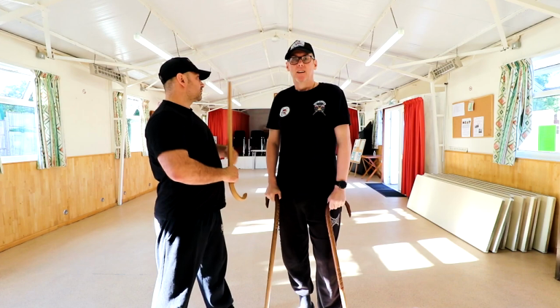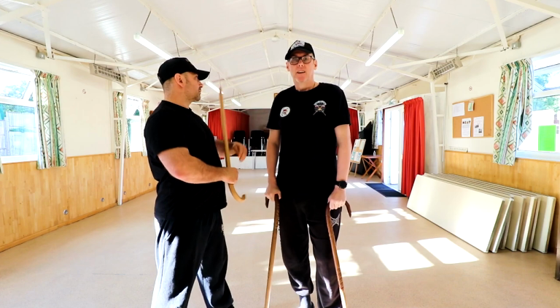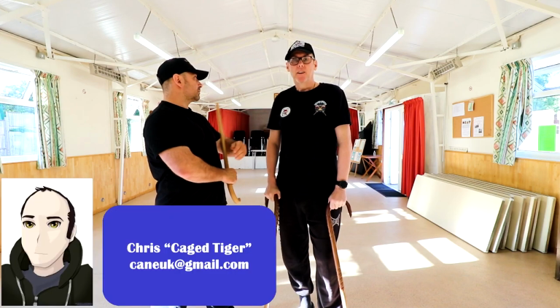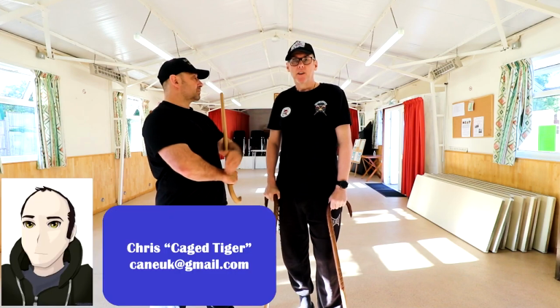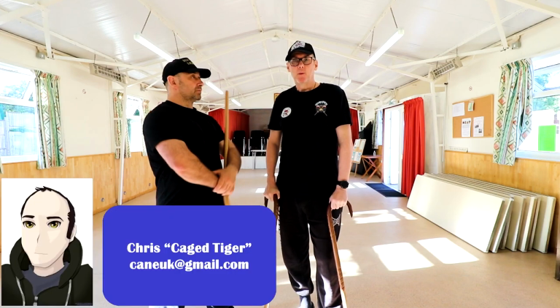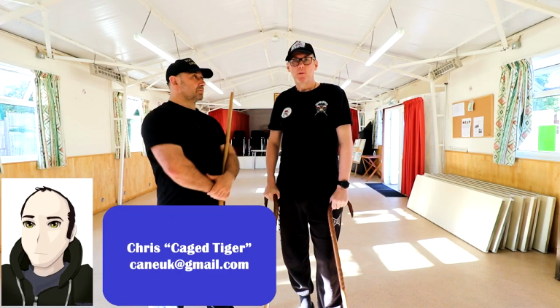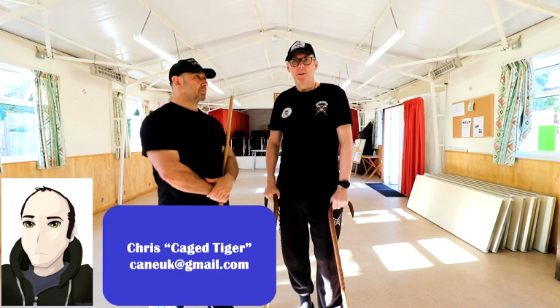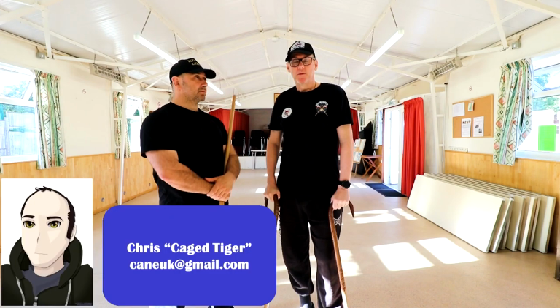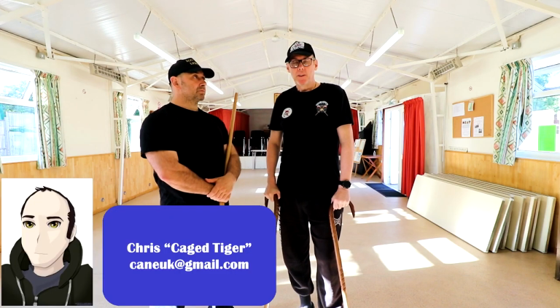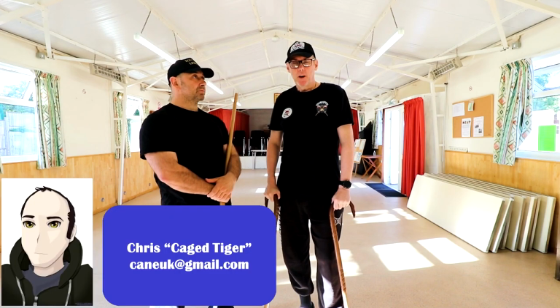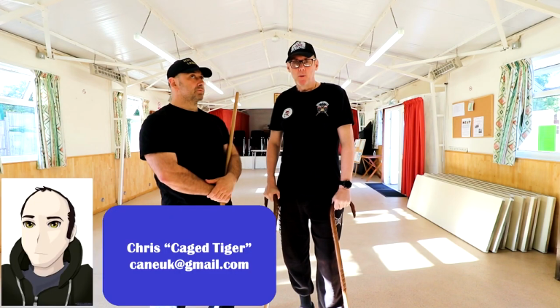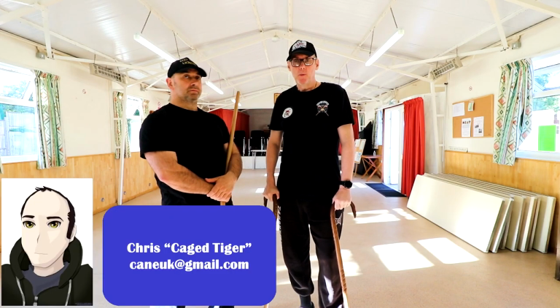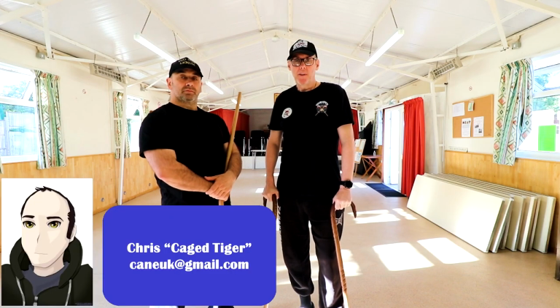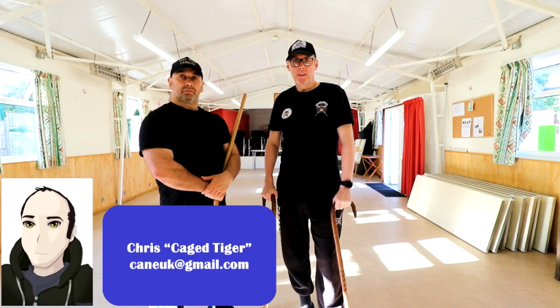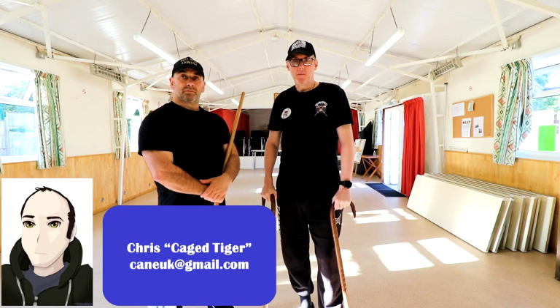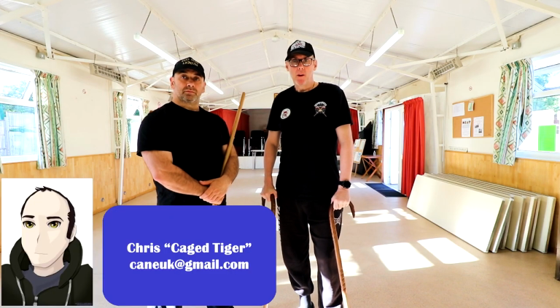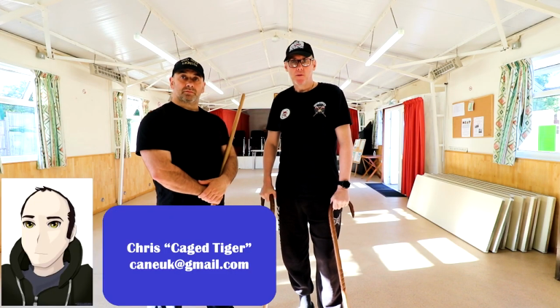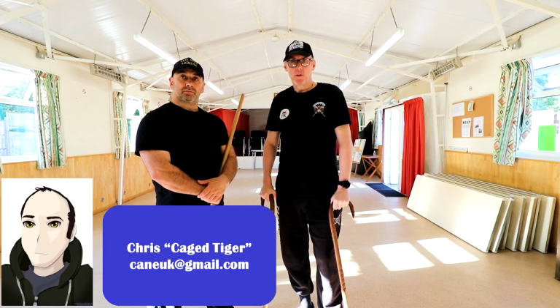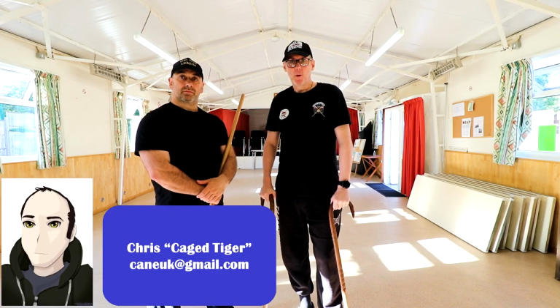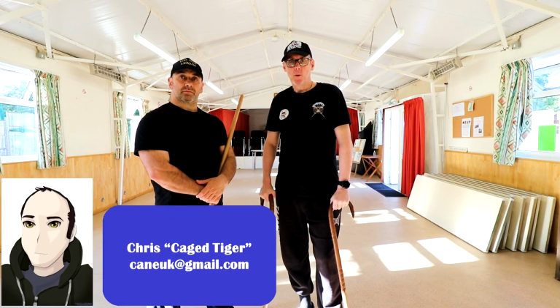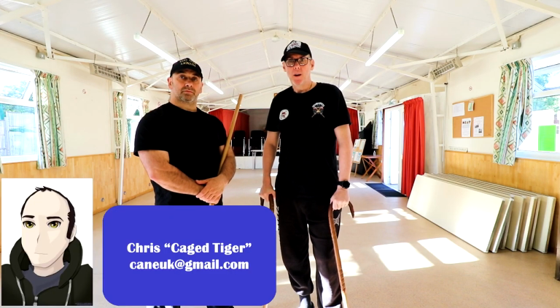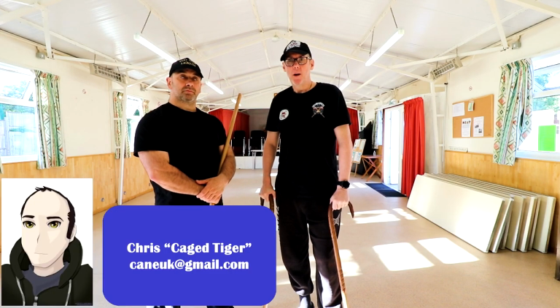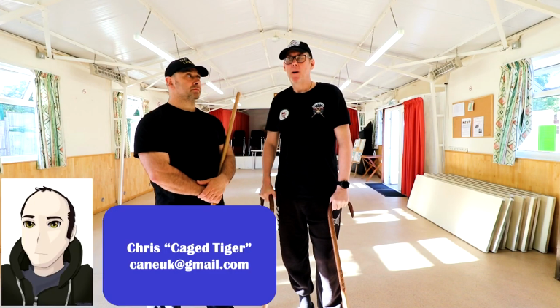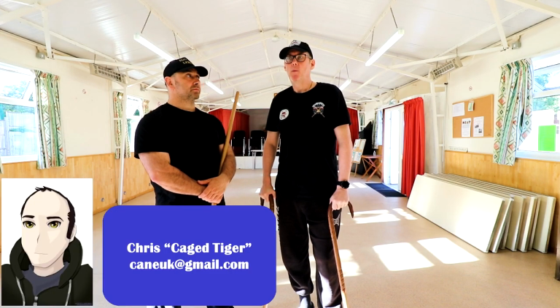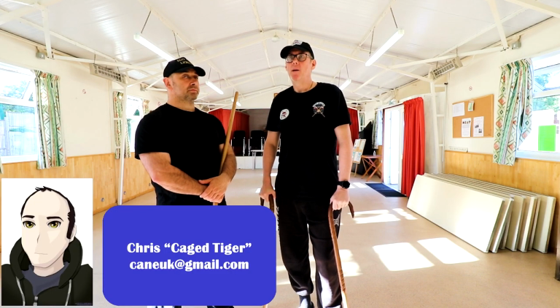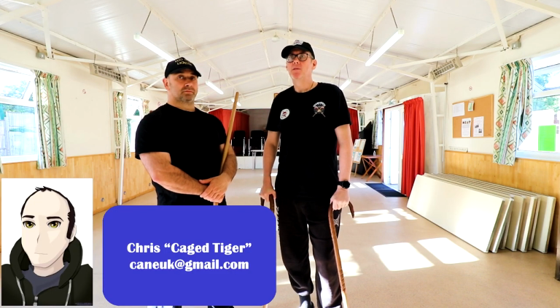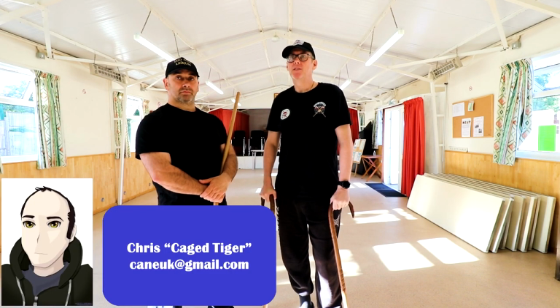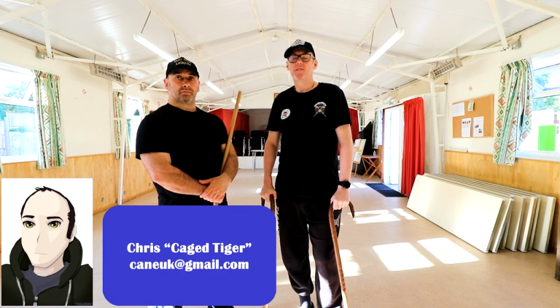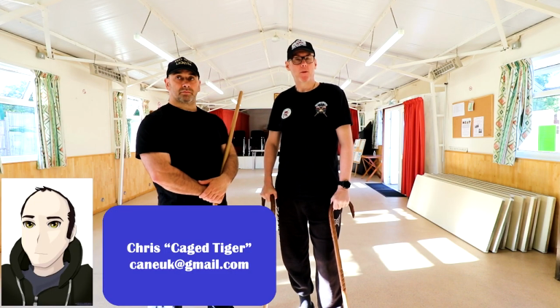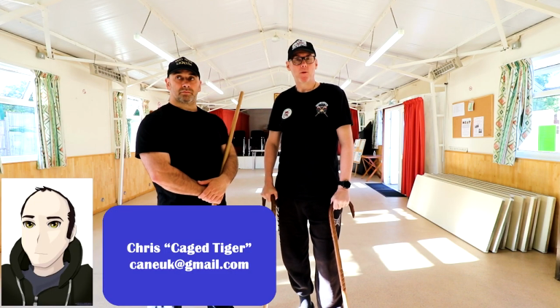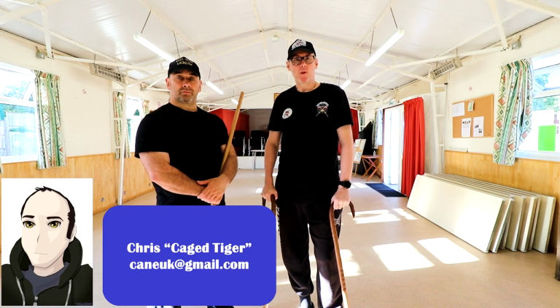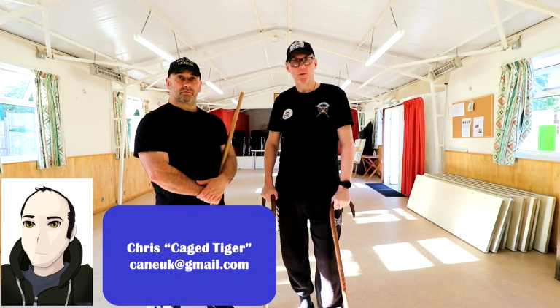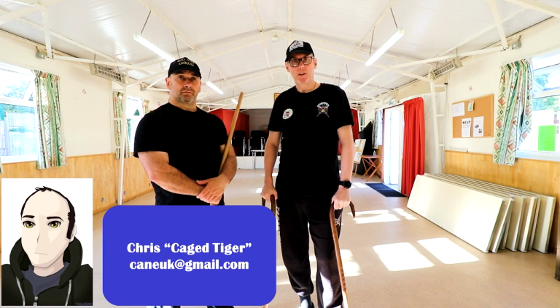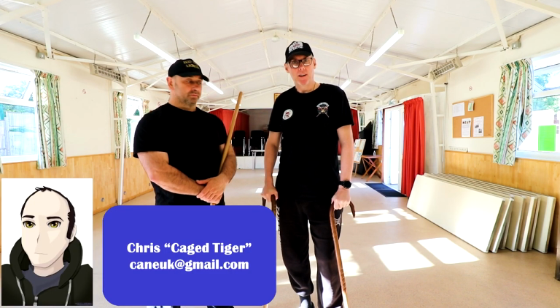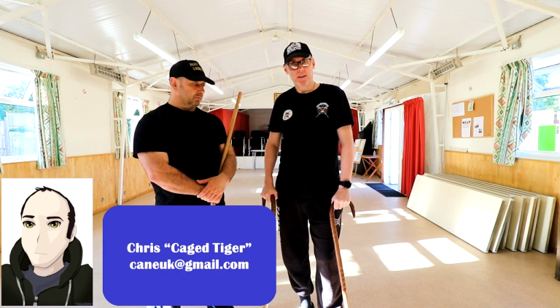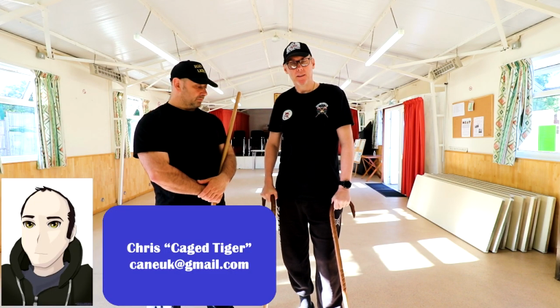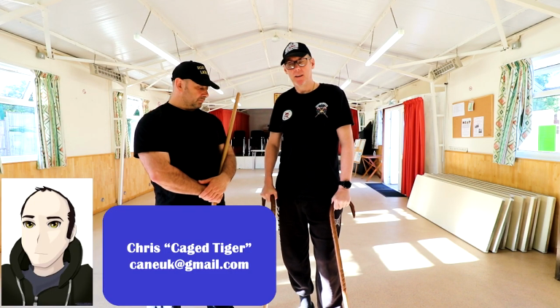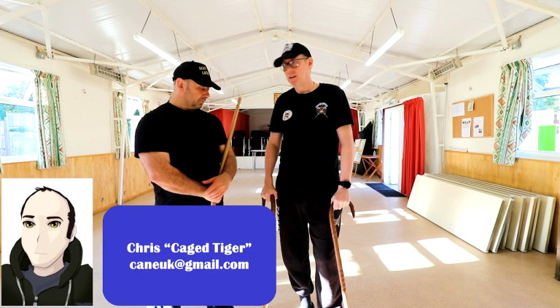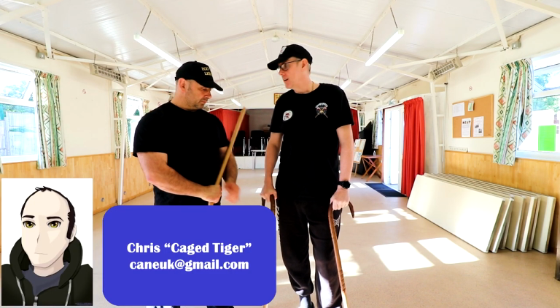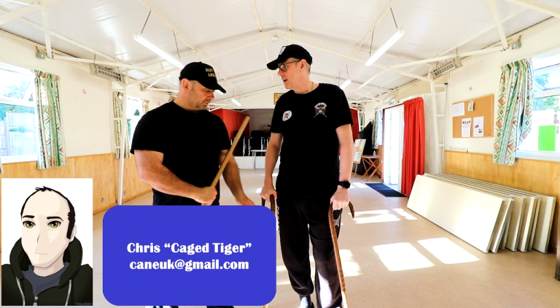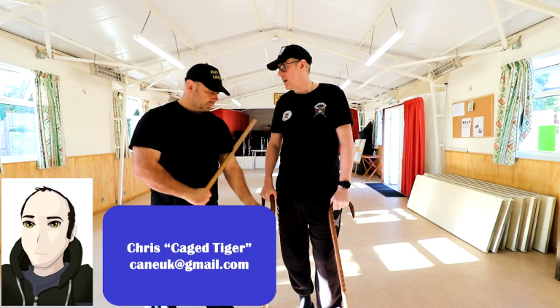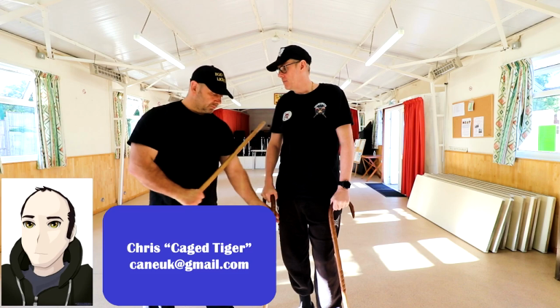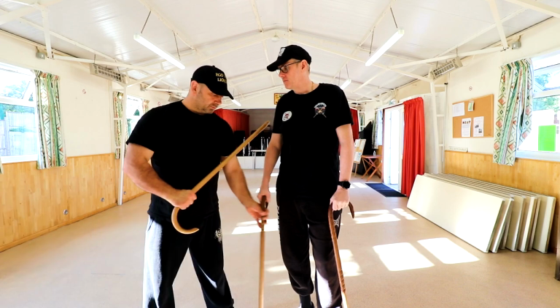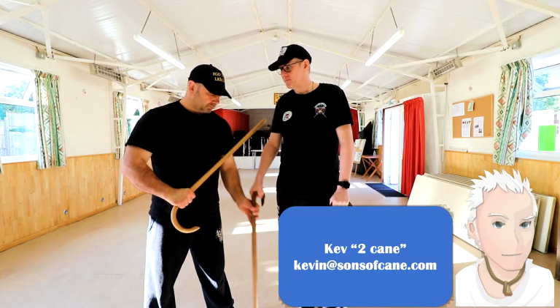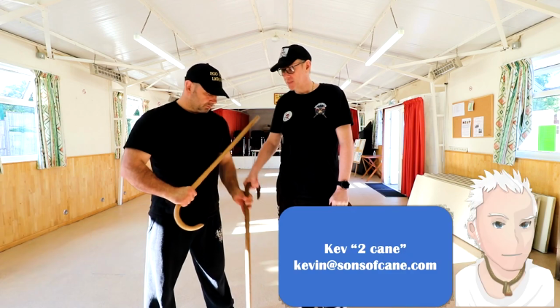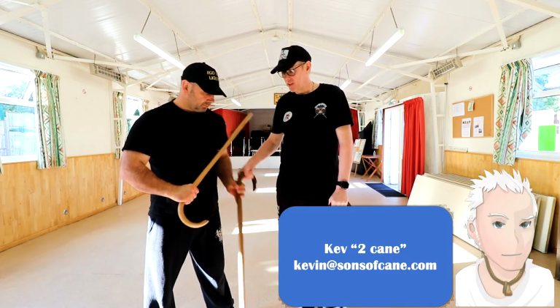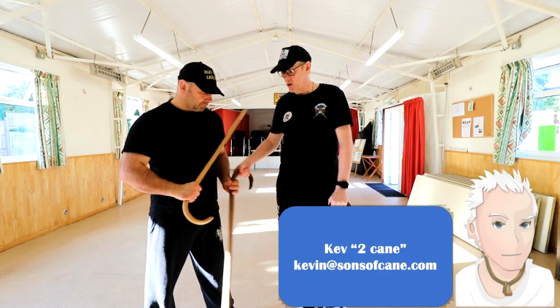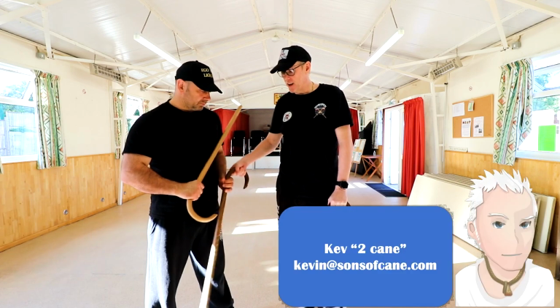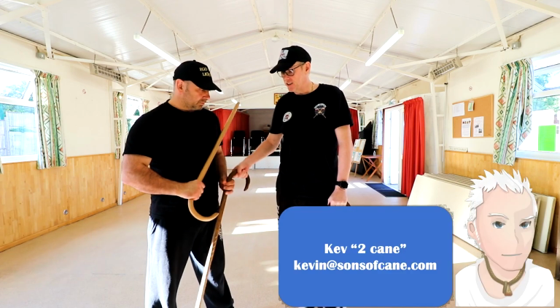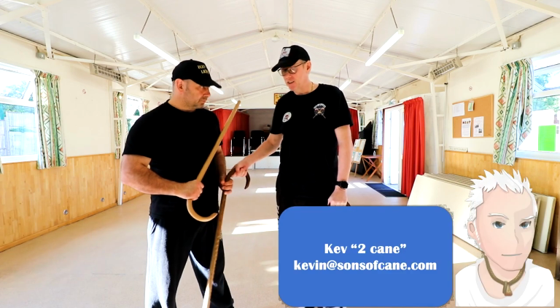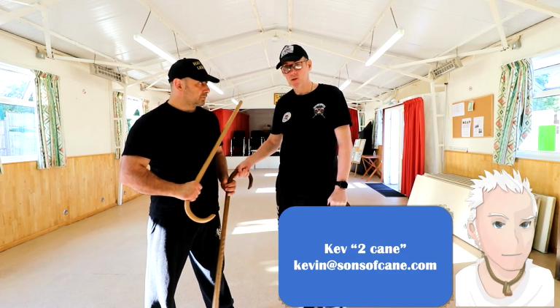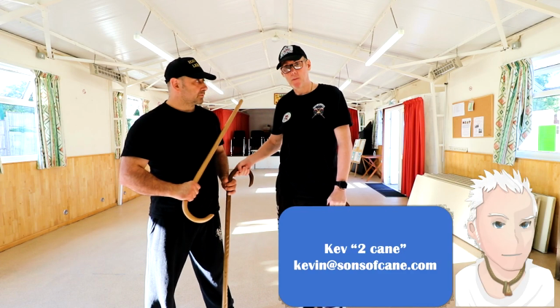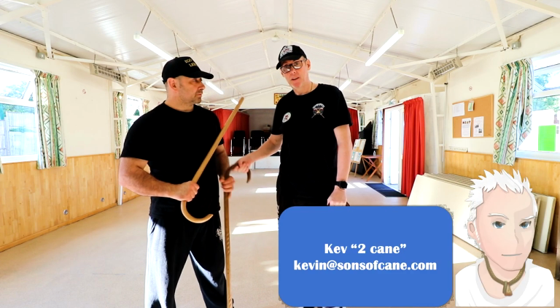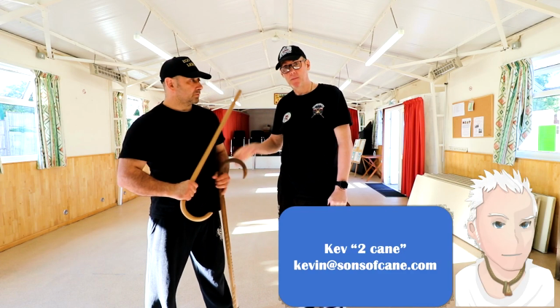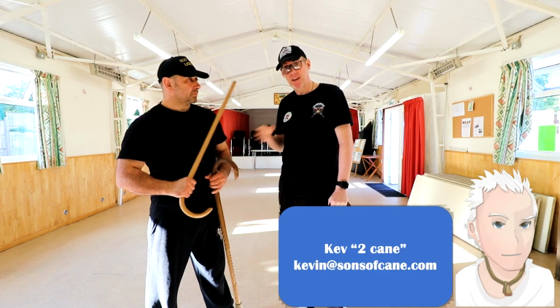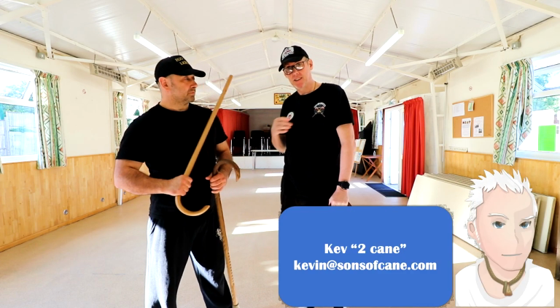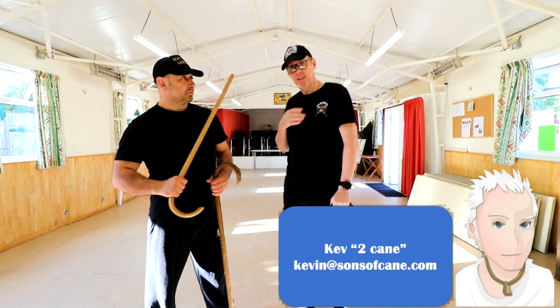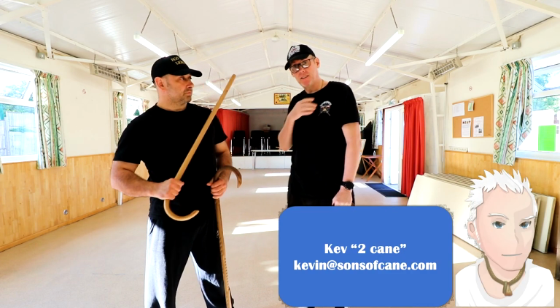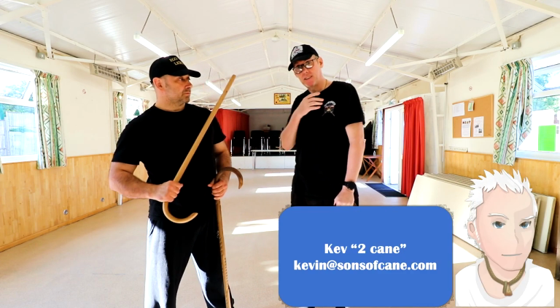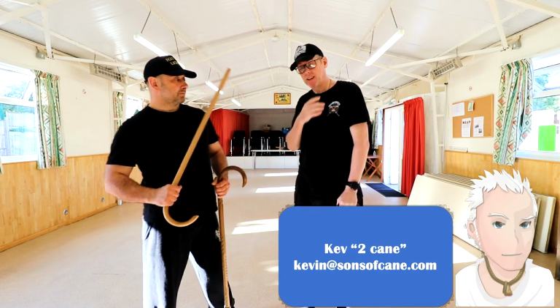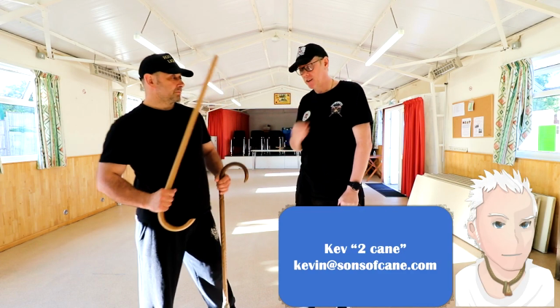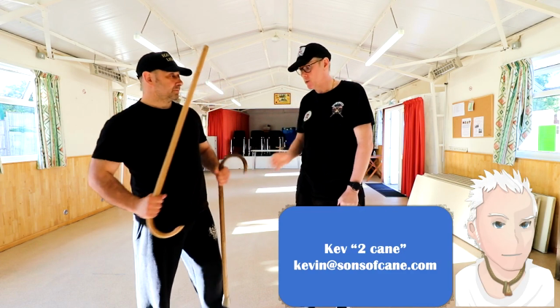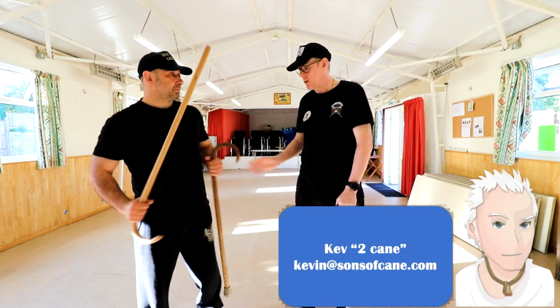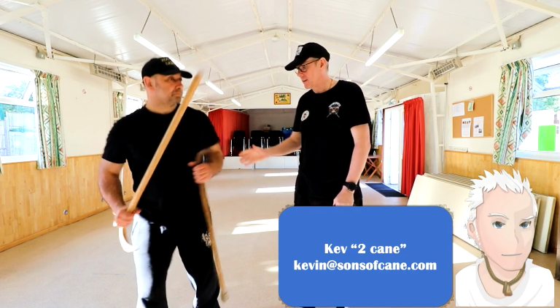Hi guys, welcome to another video. We've had an email through about what happens if someone grabs a chicane — not as in grabbing it, but as in taking it away.